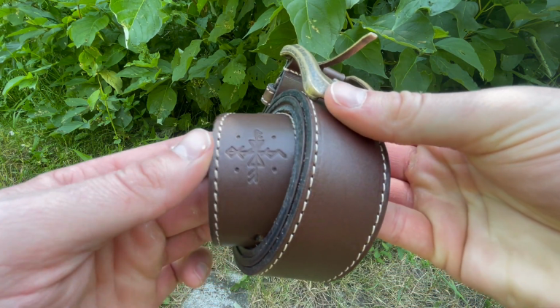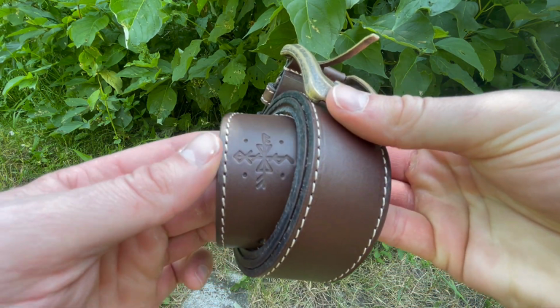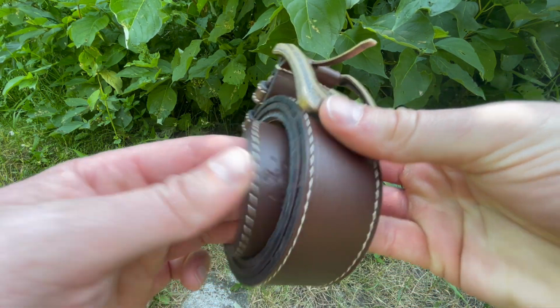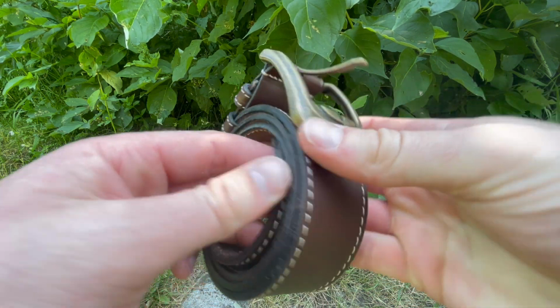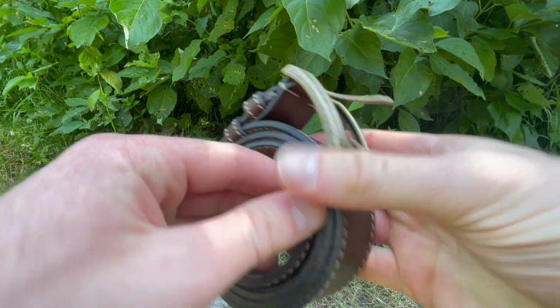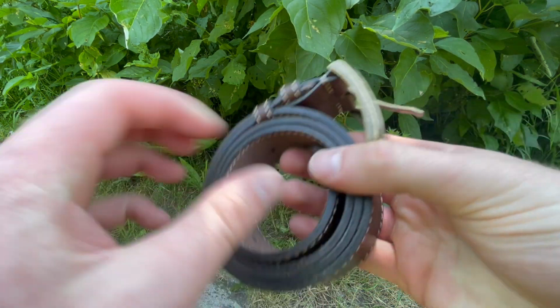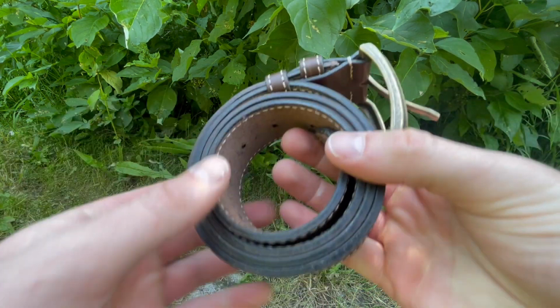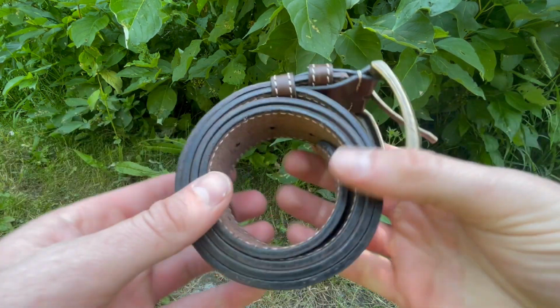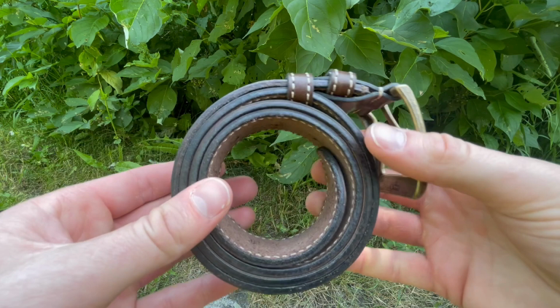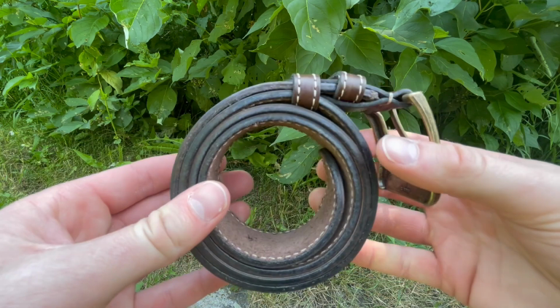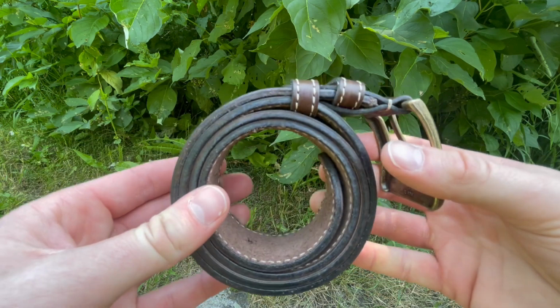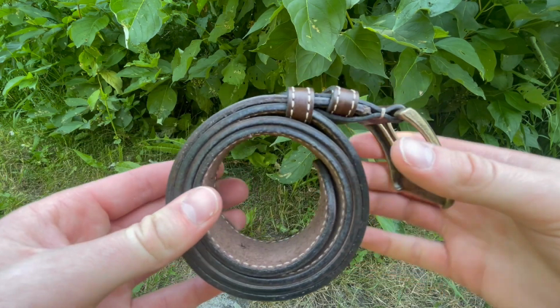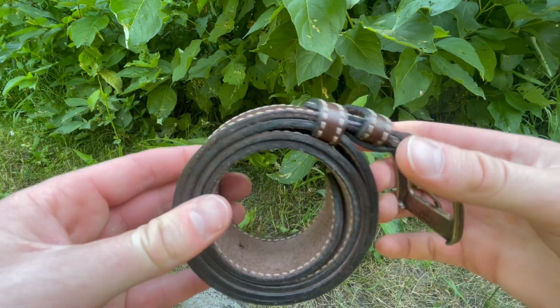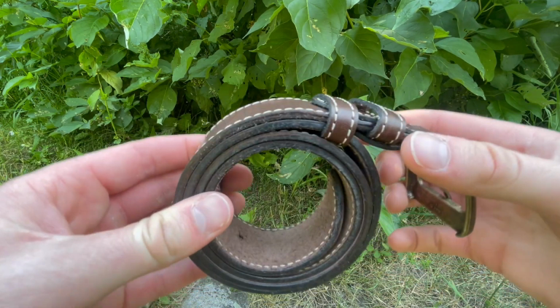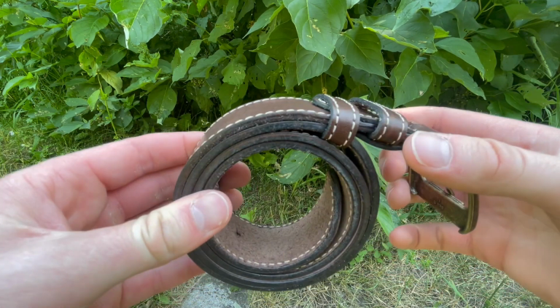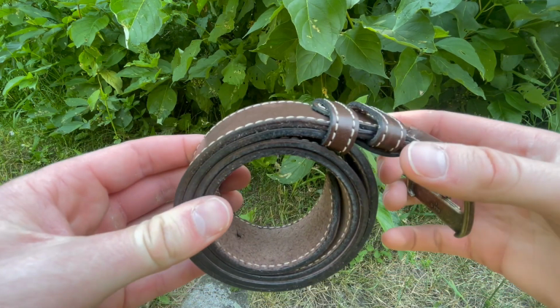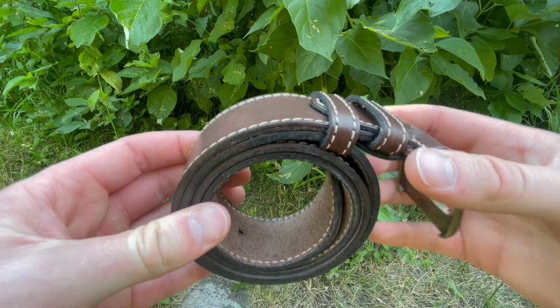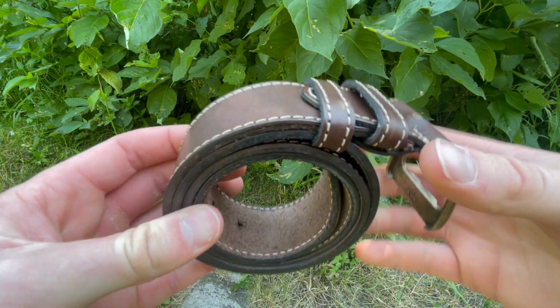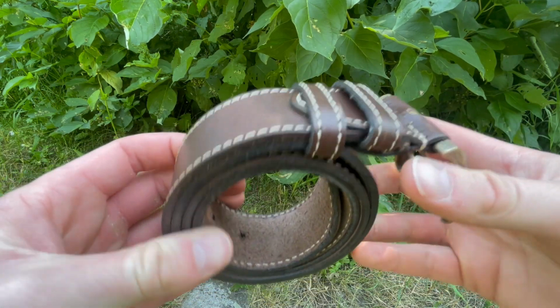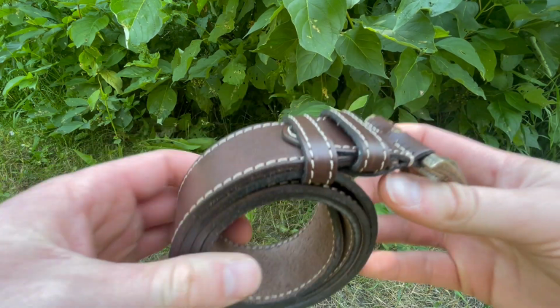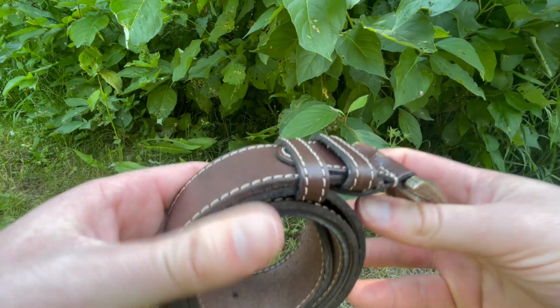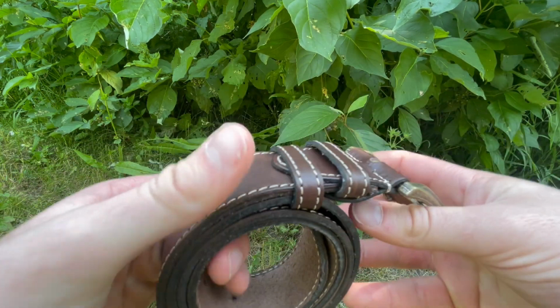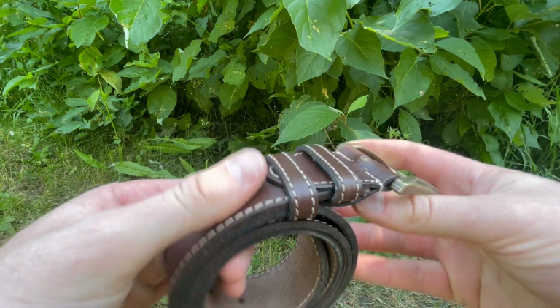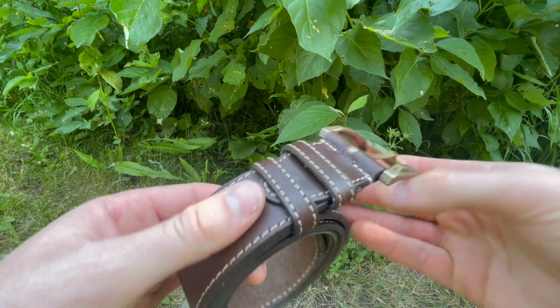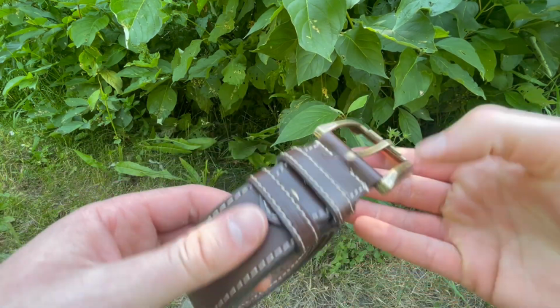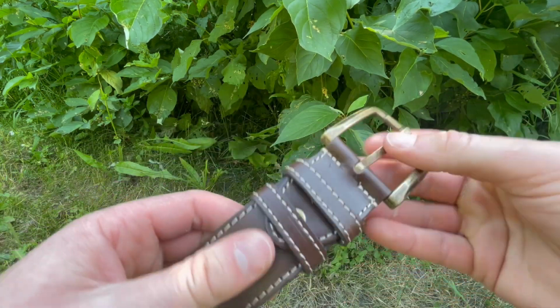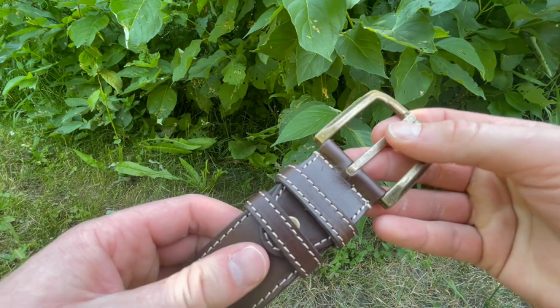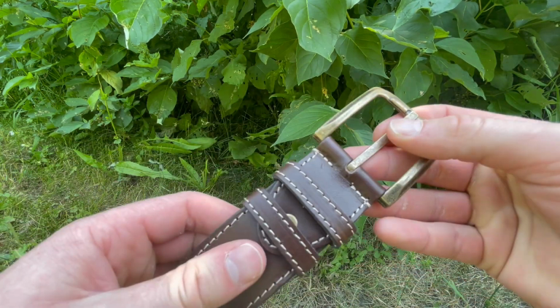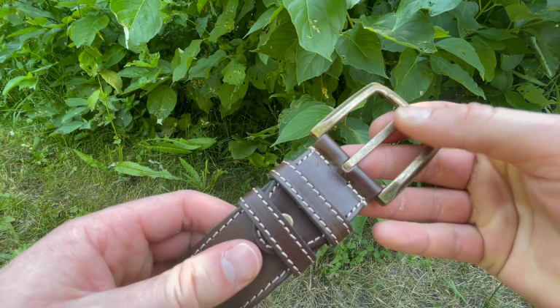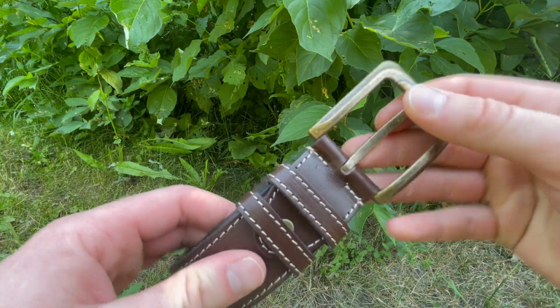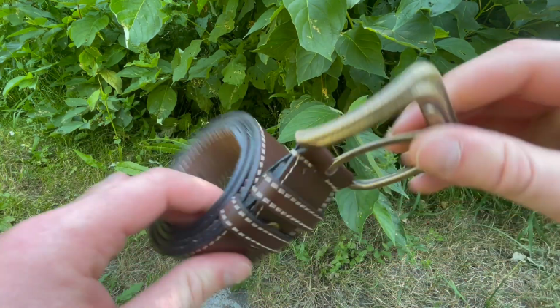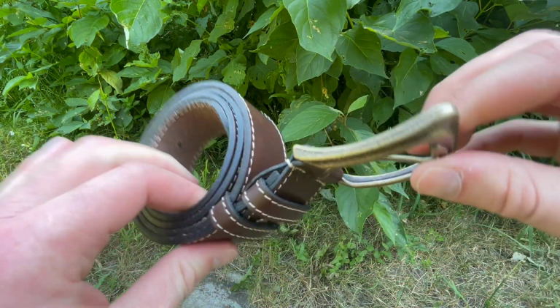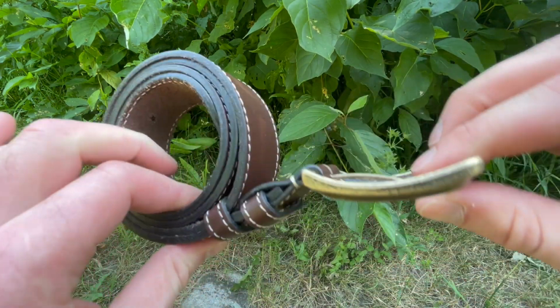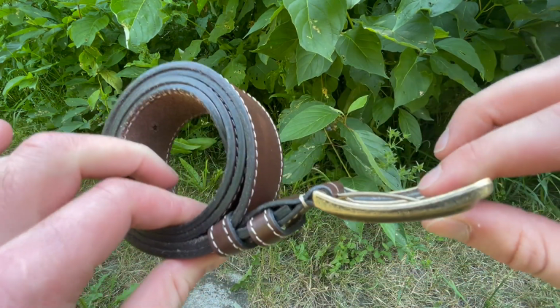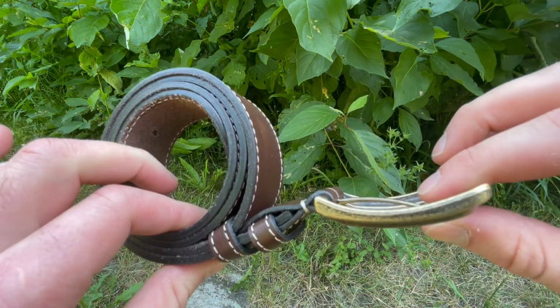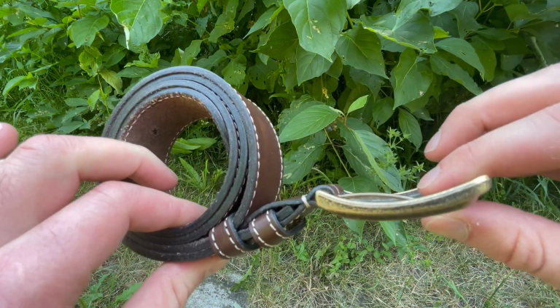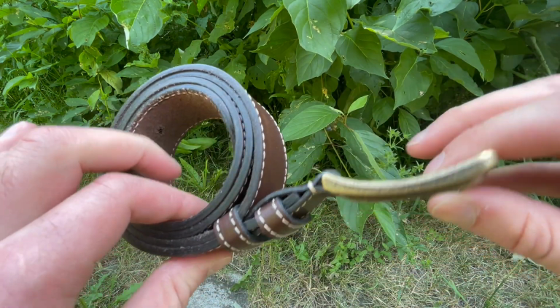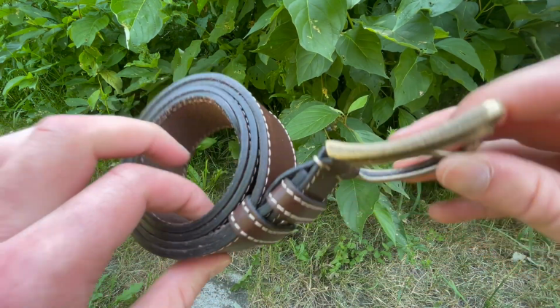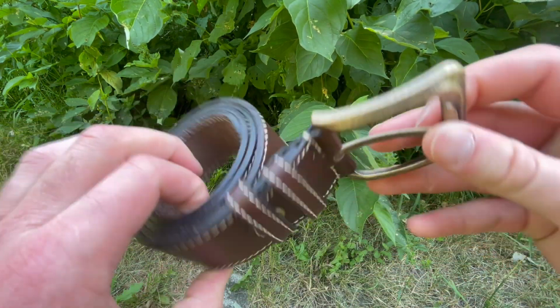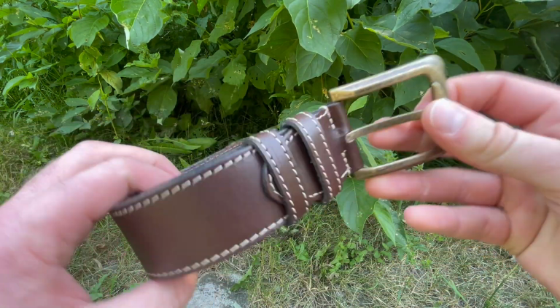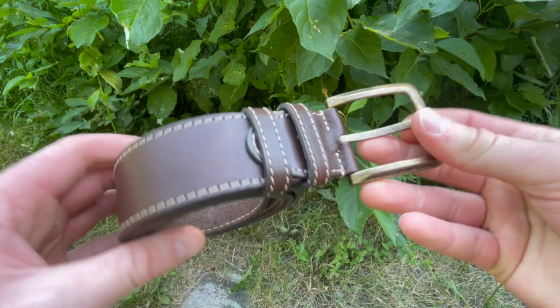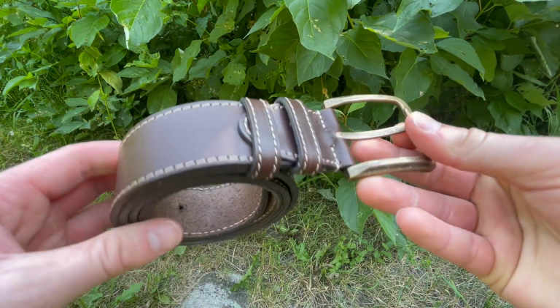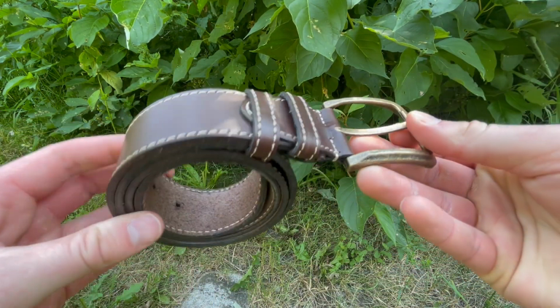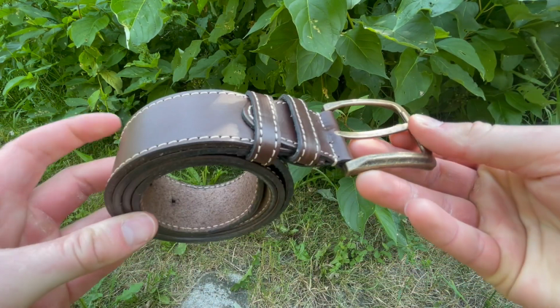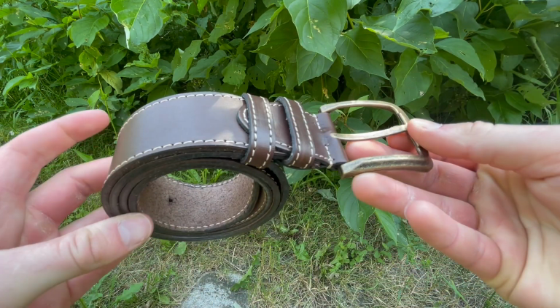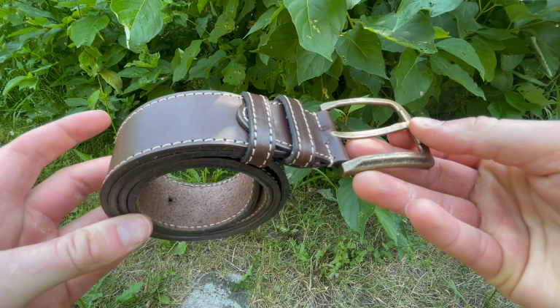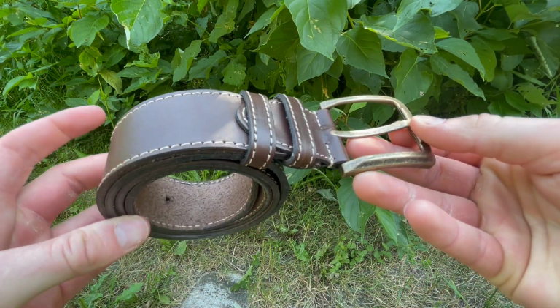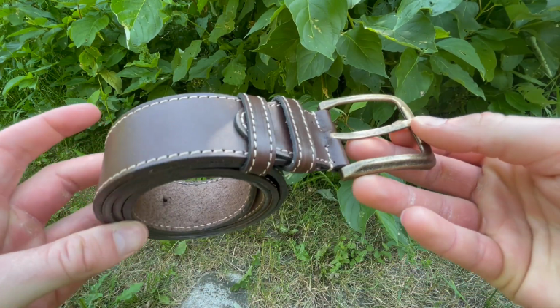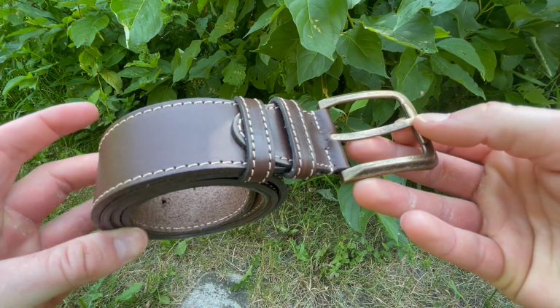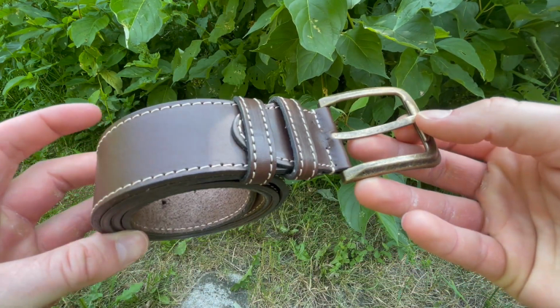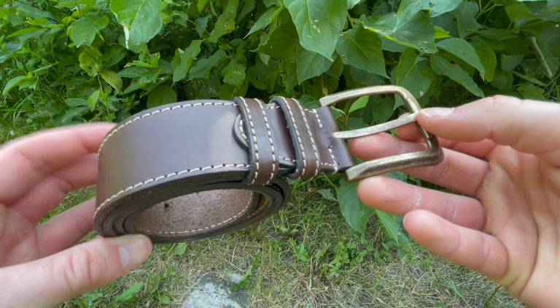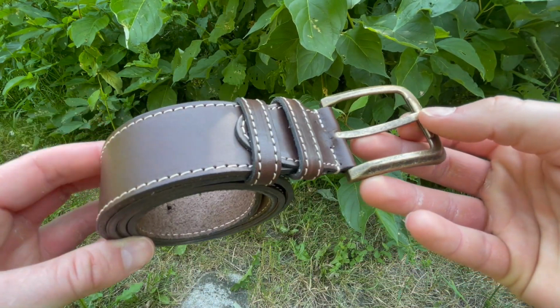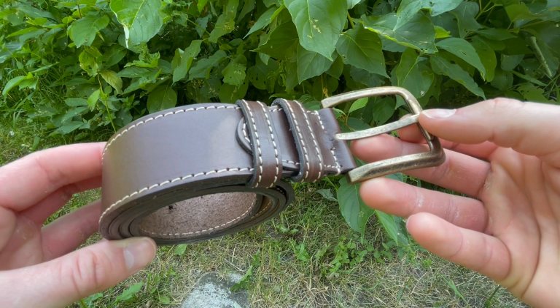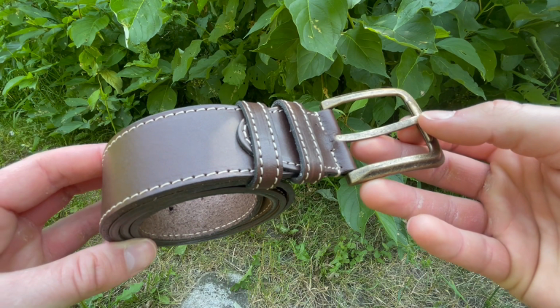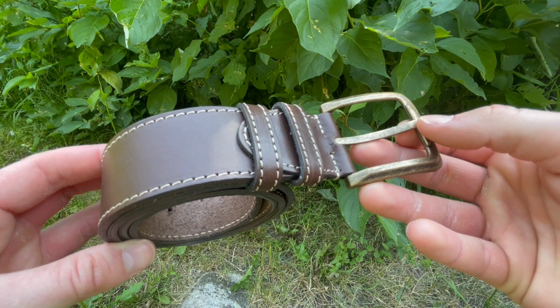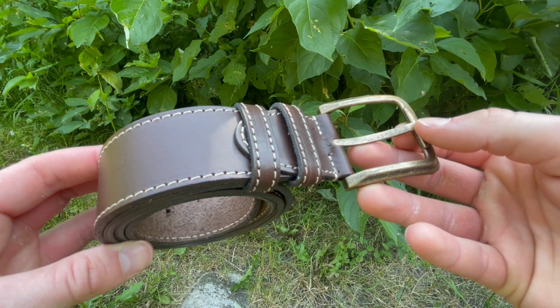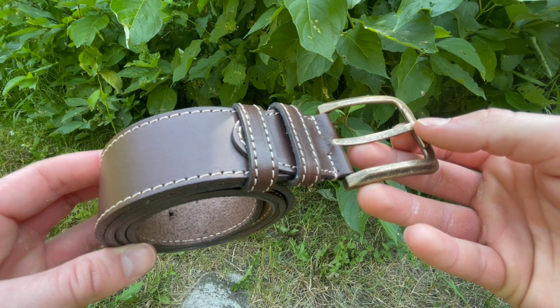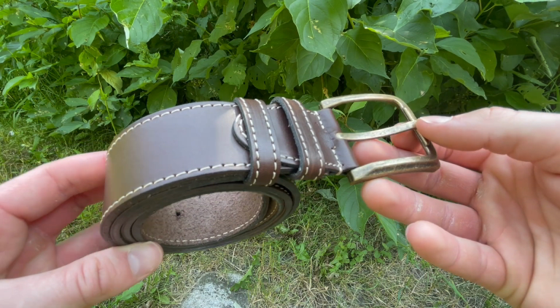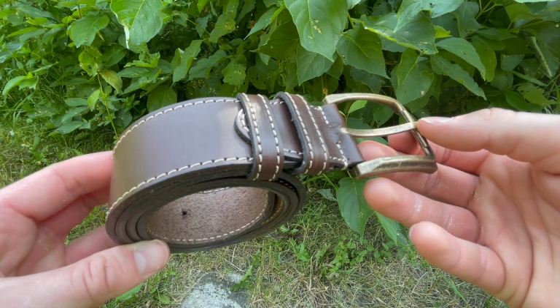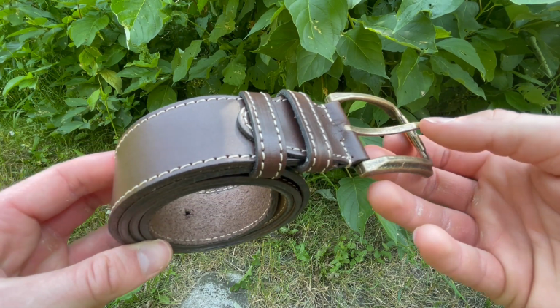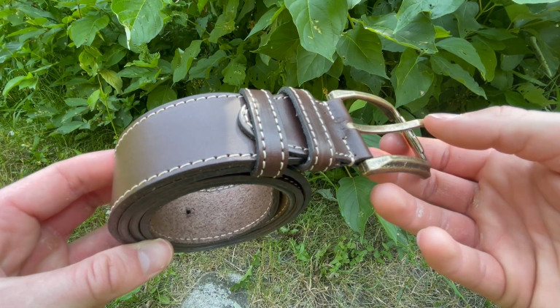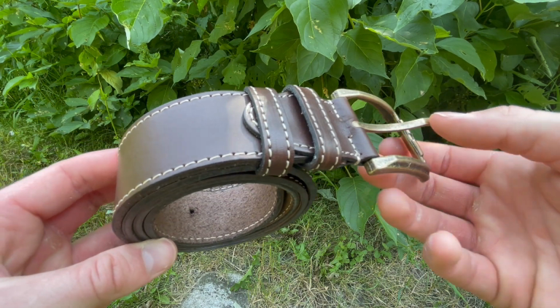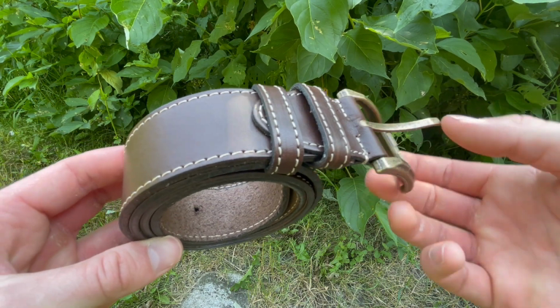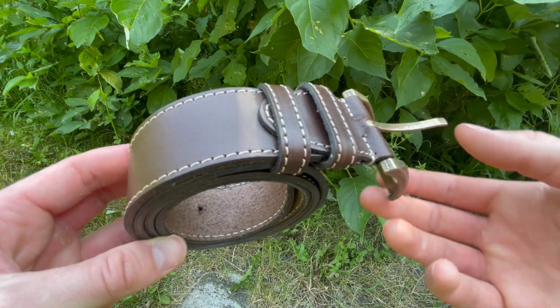Really nicely done, I do like them. Check them out at our site, bushcraftcanada.com. Thanks, see you next week.